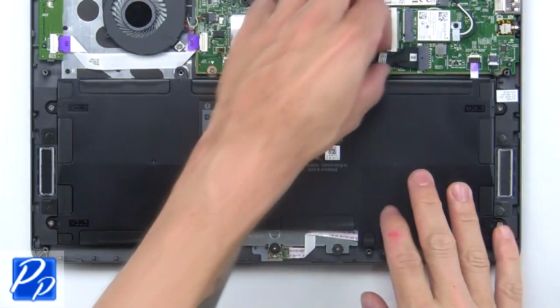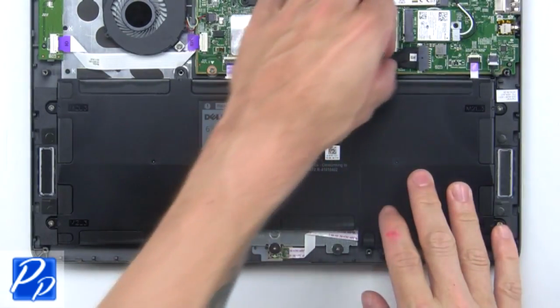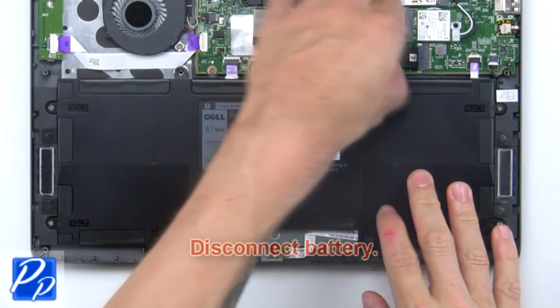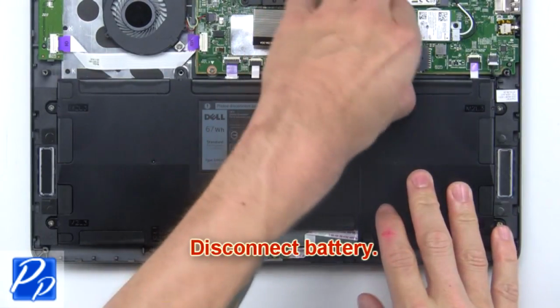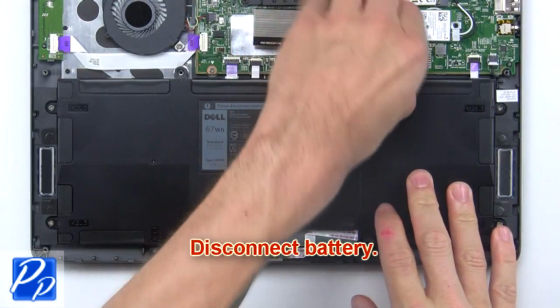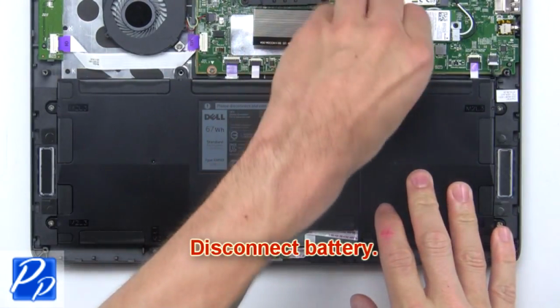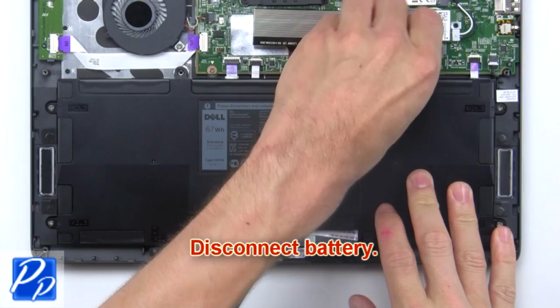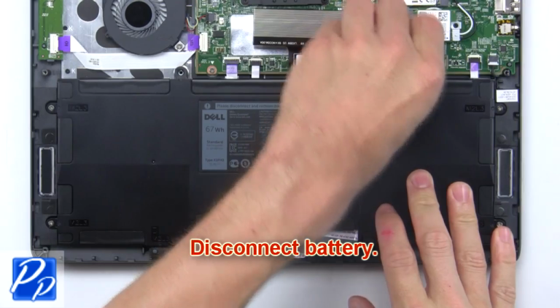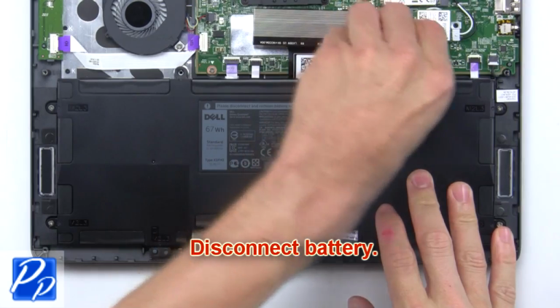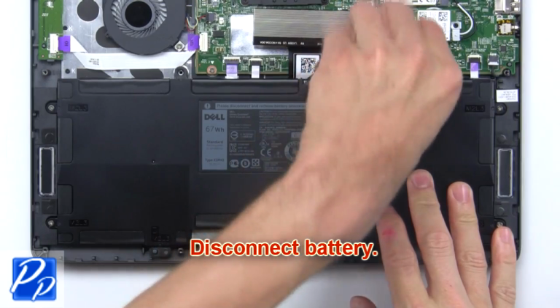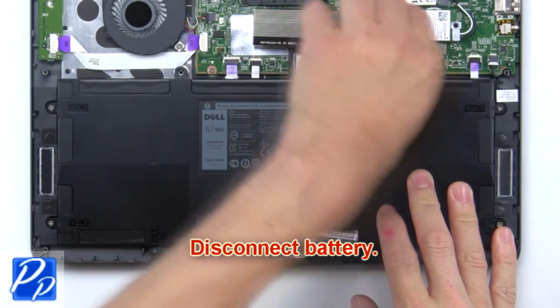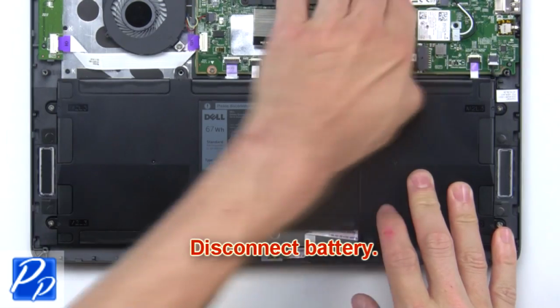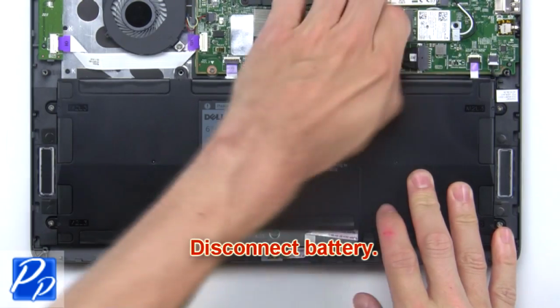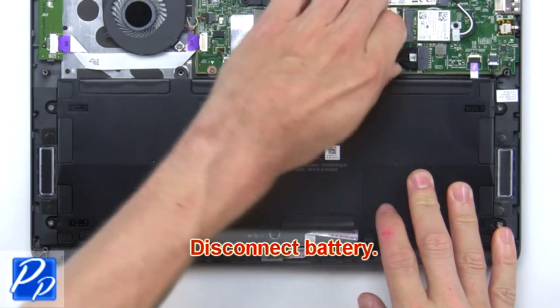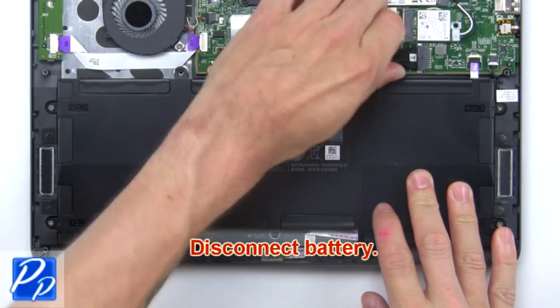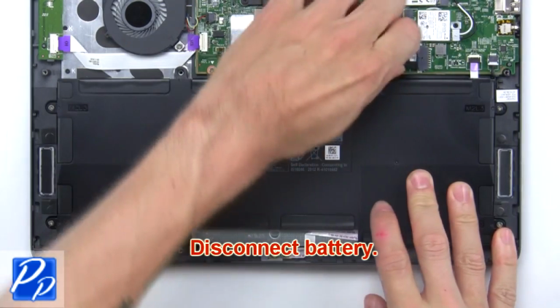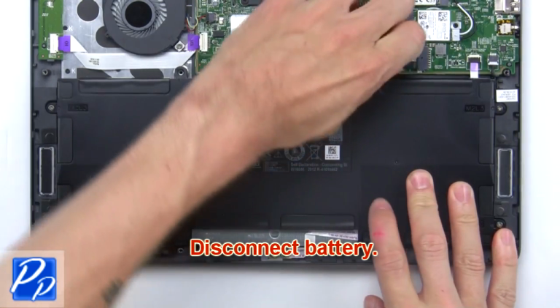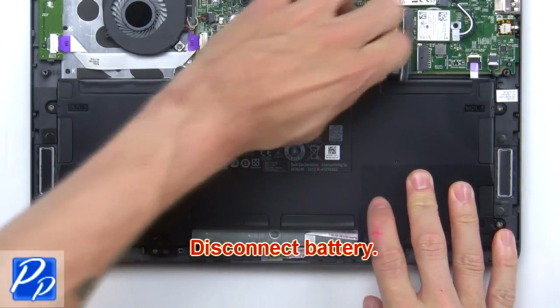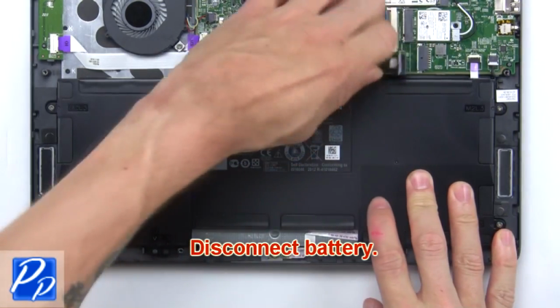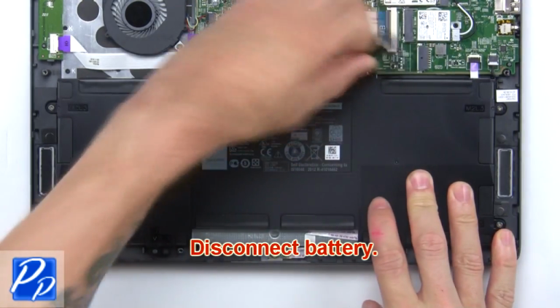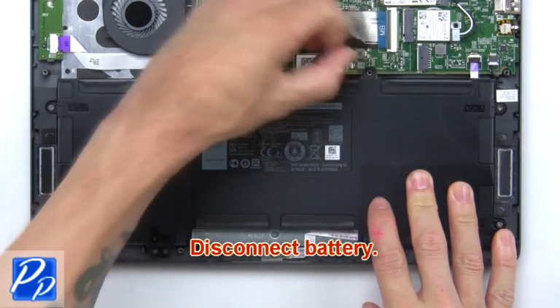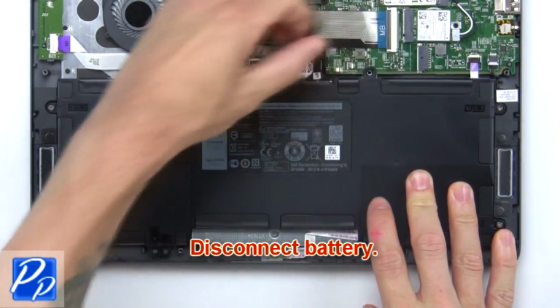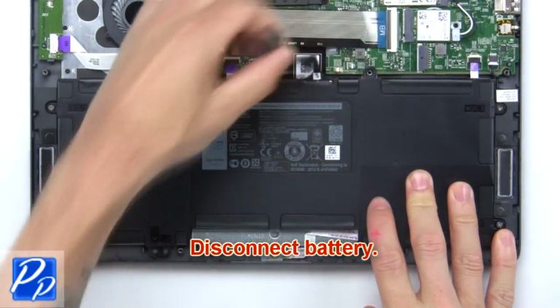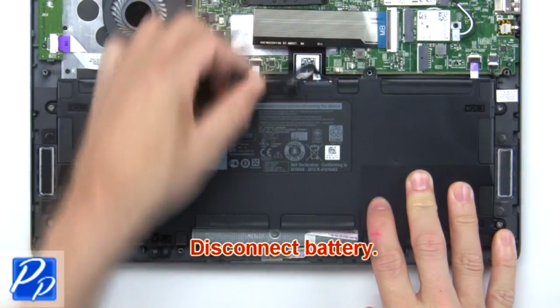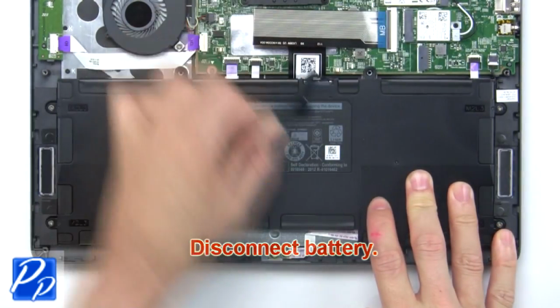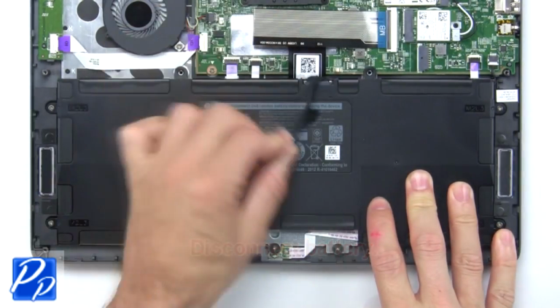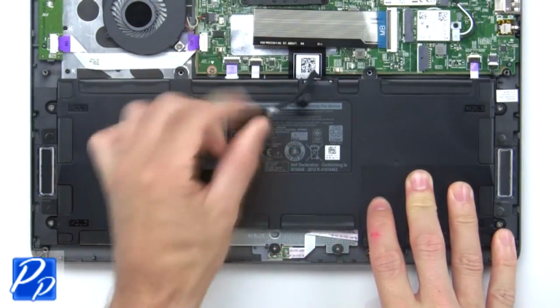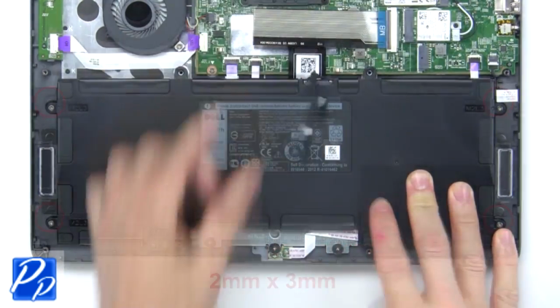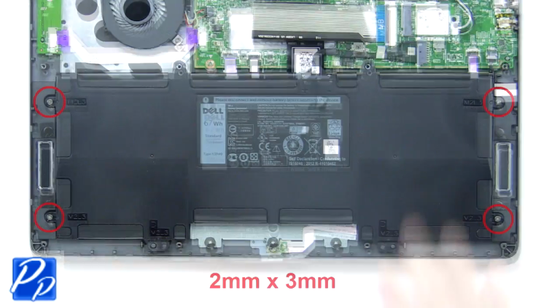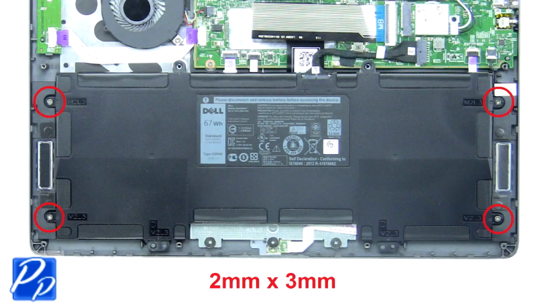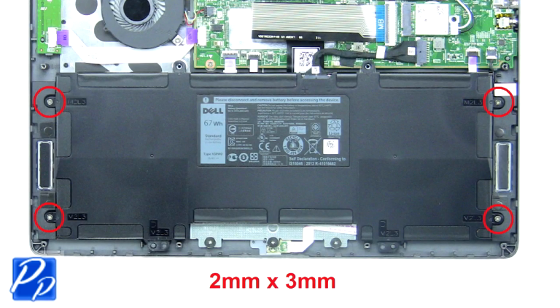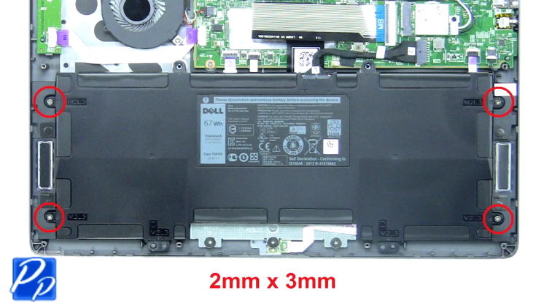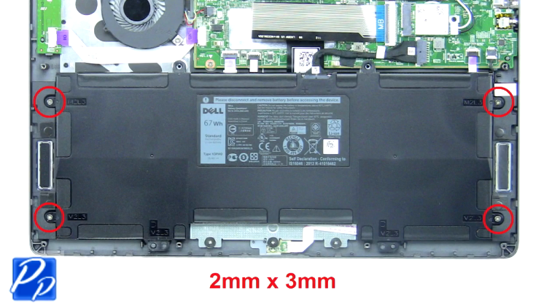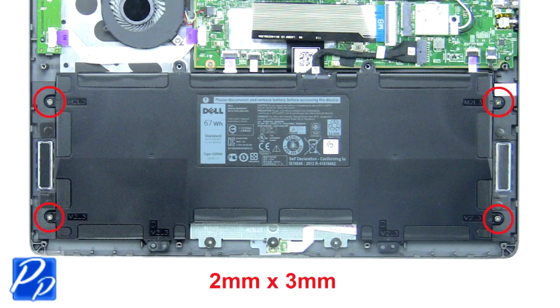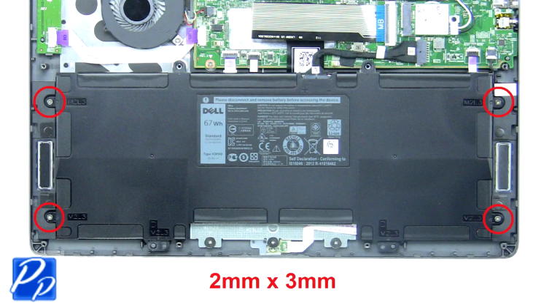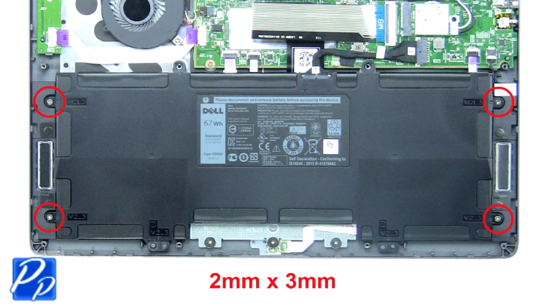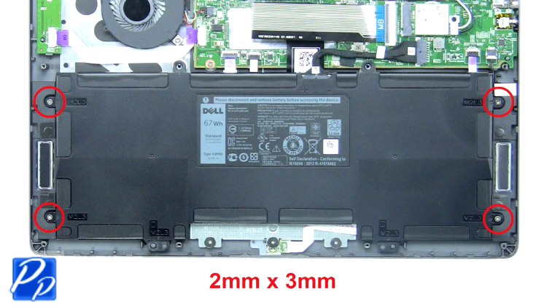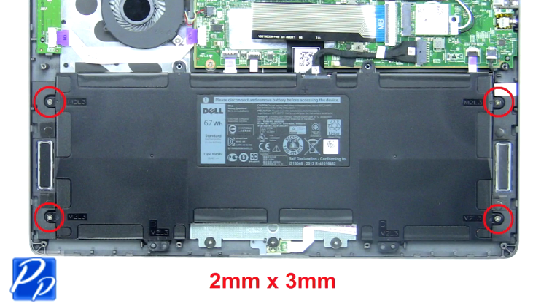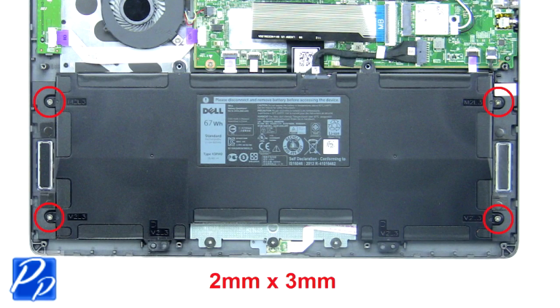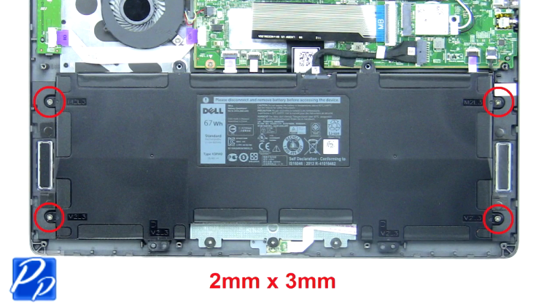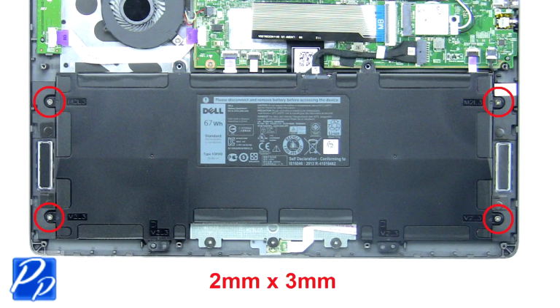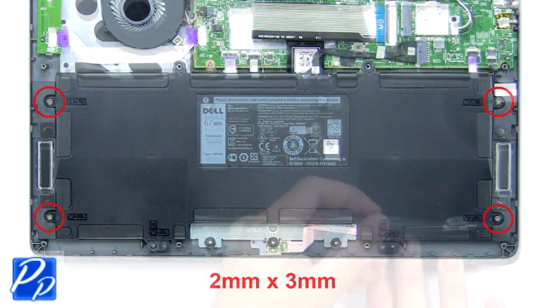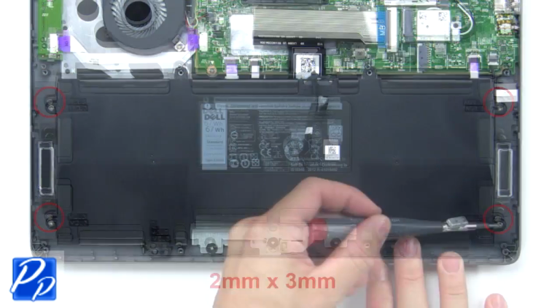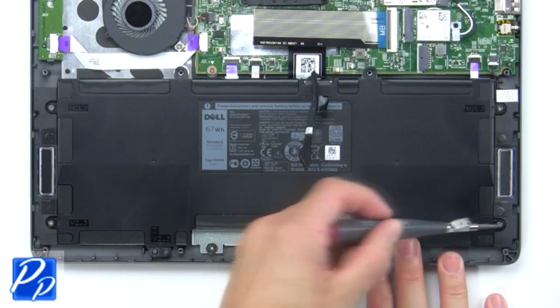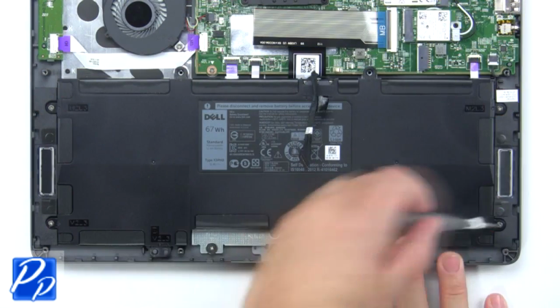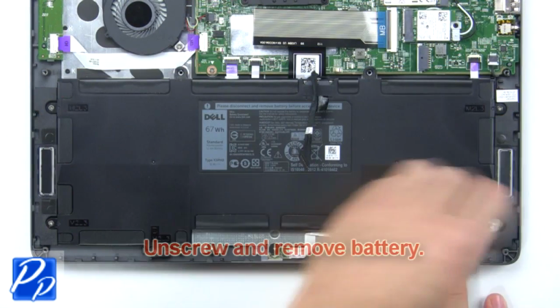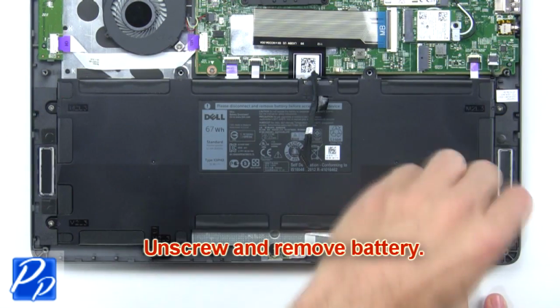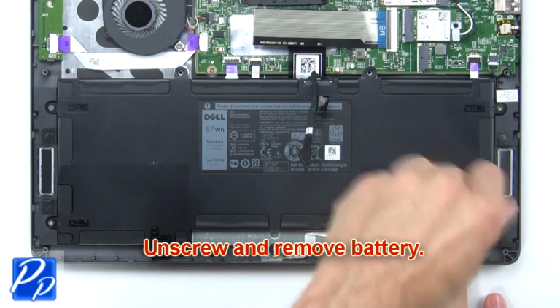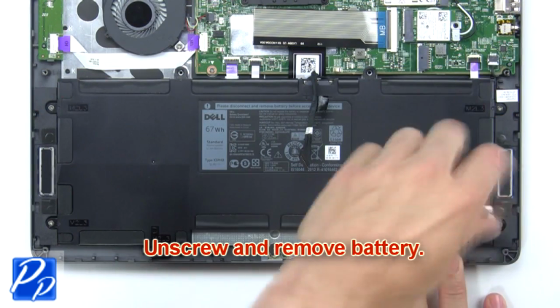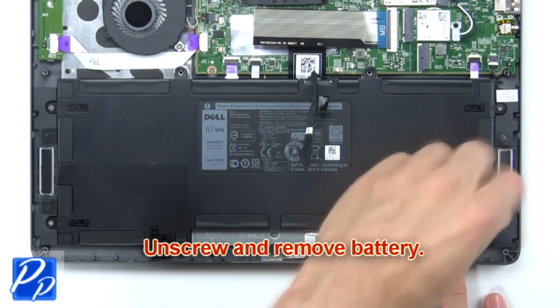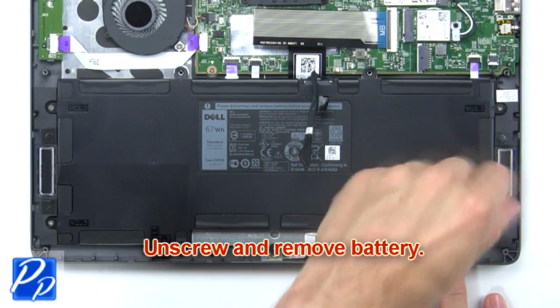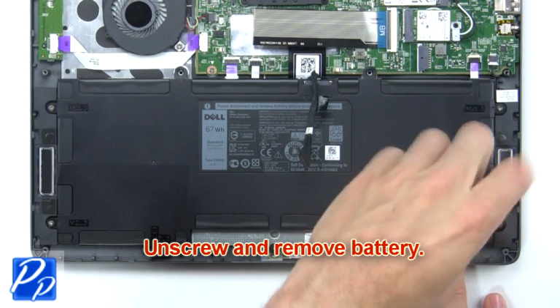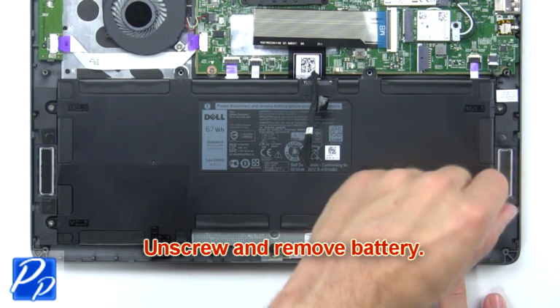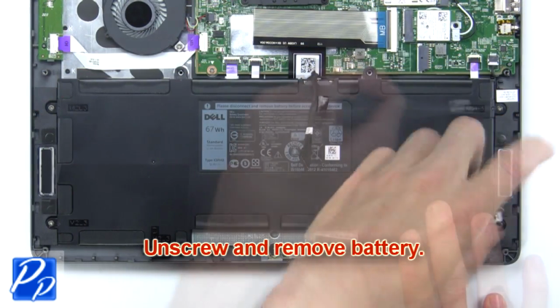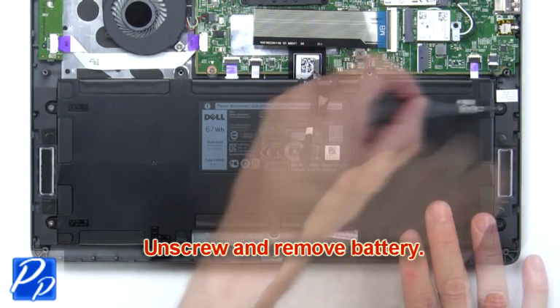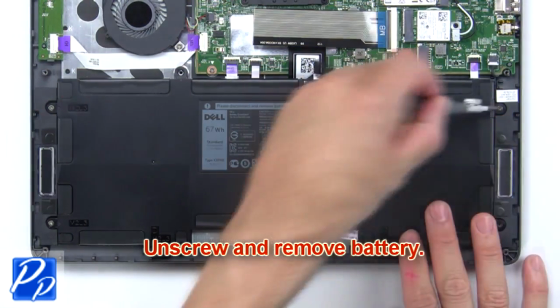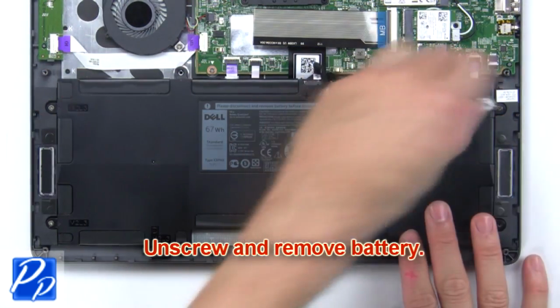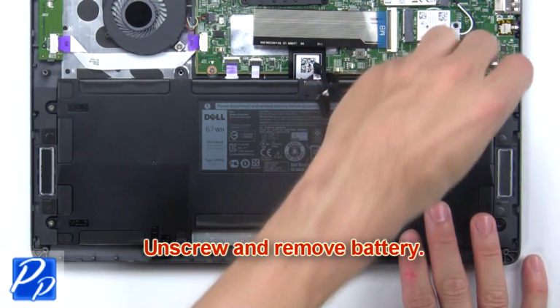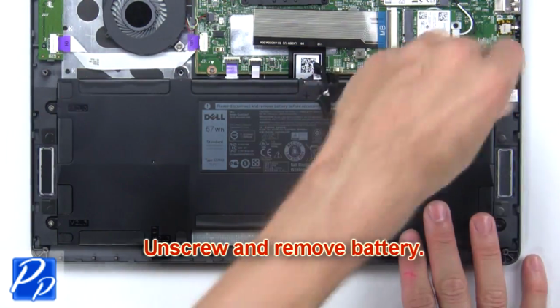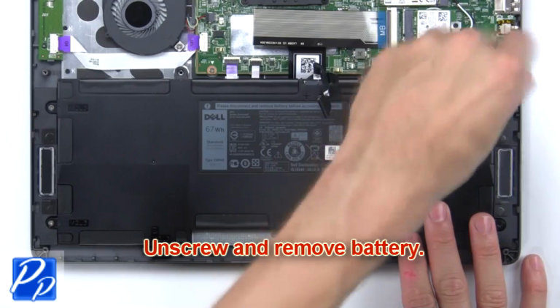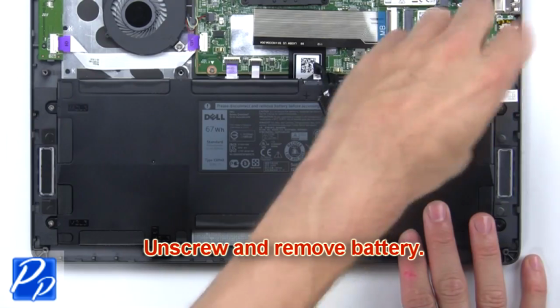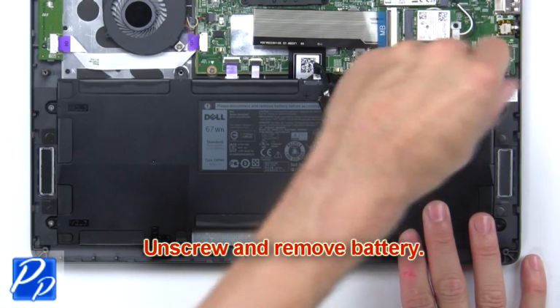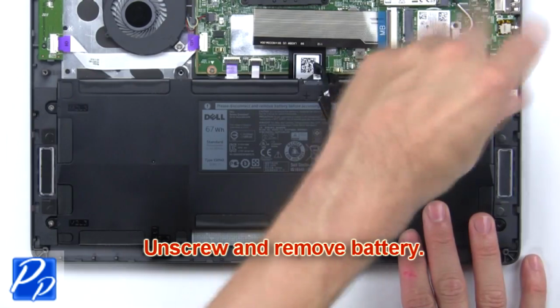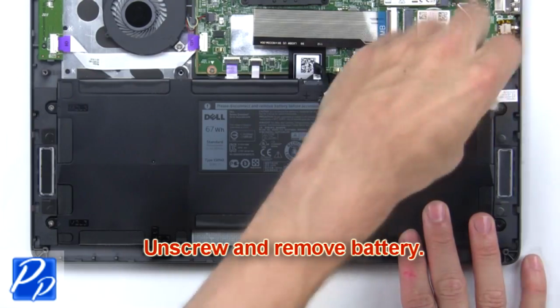Now disconnect the battery. Next, unscrew and remove the battery.